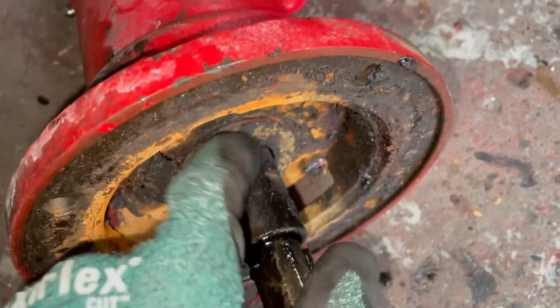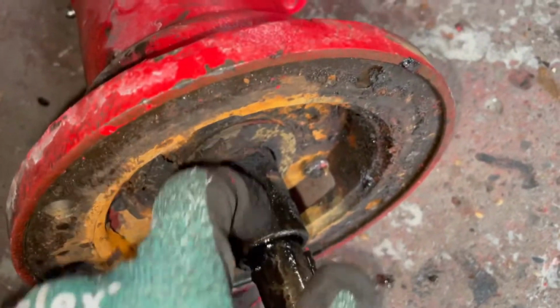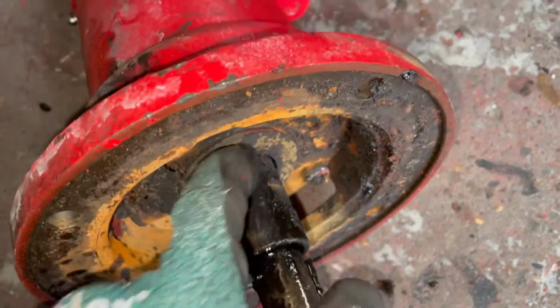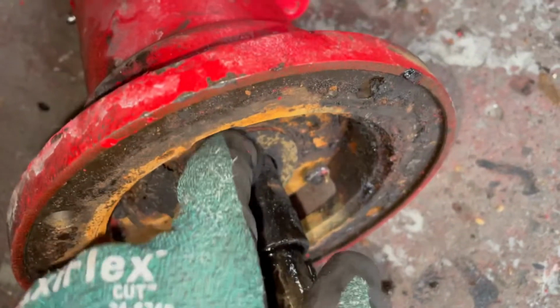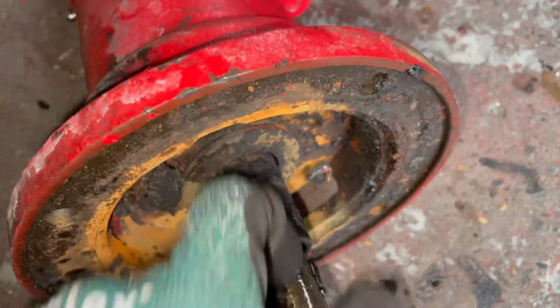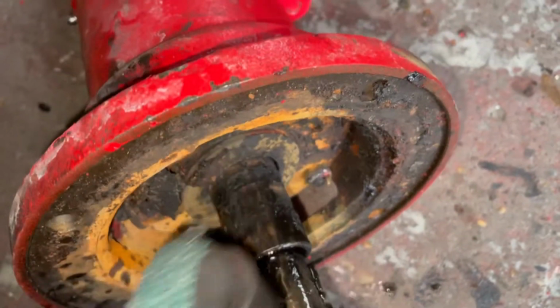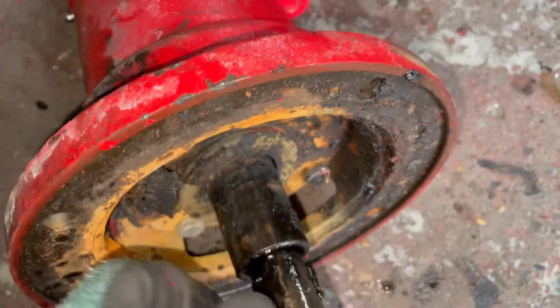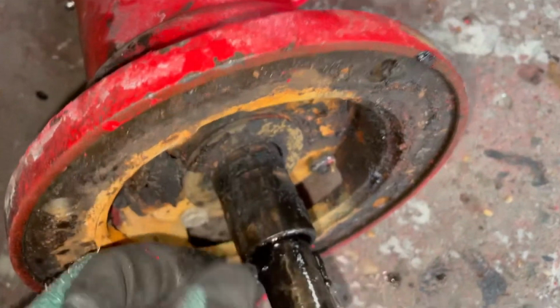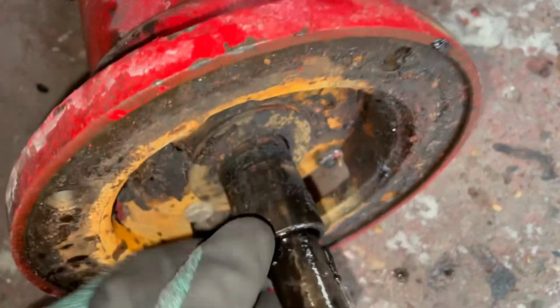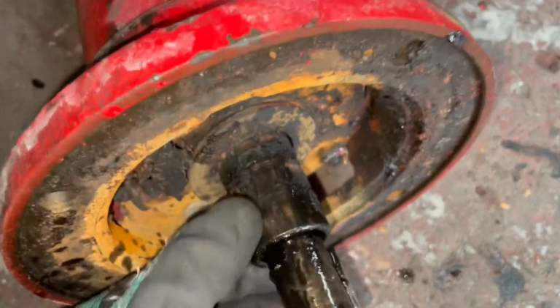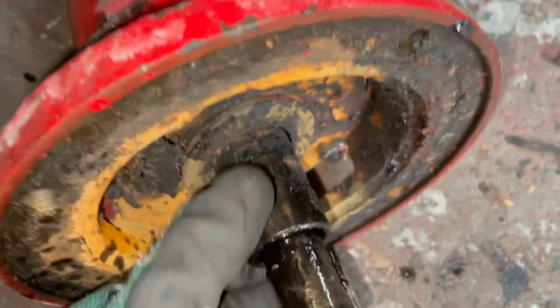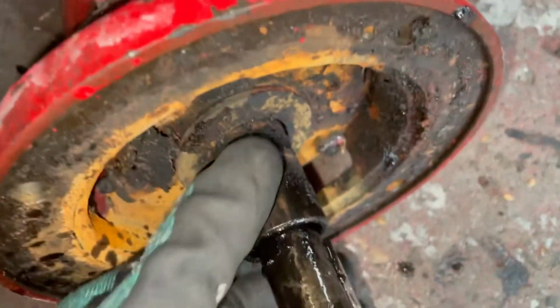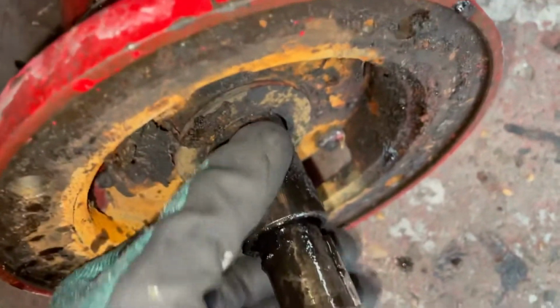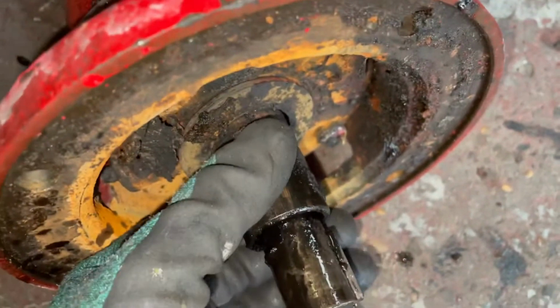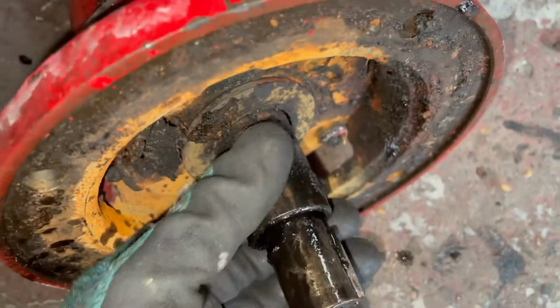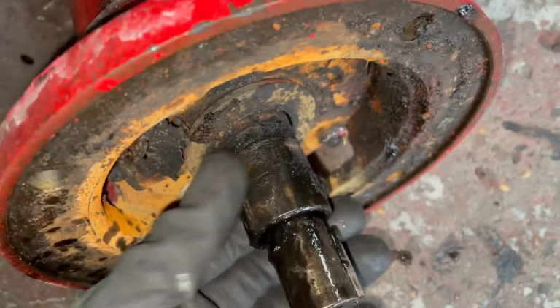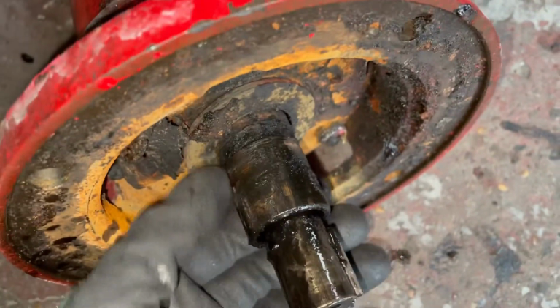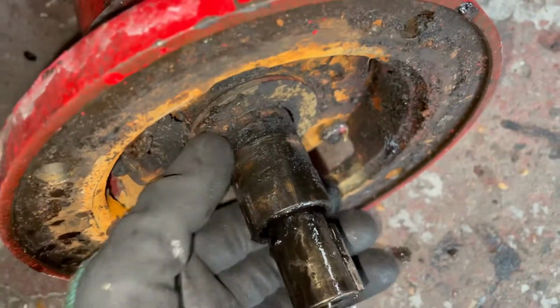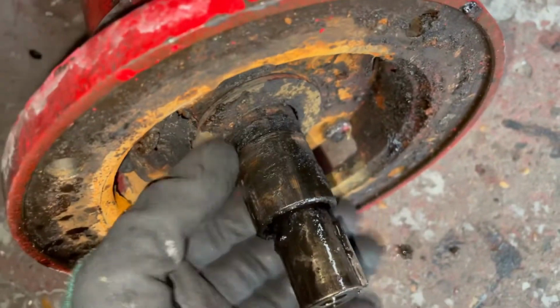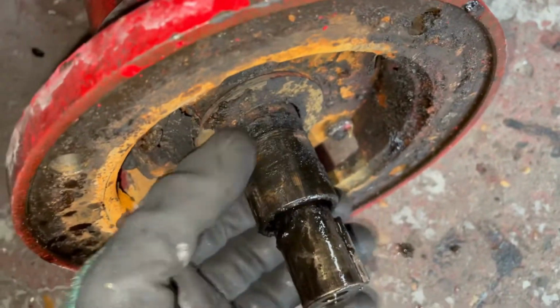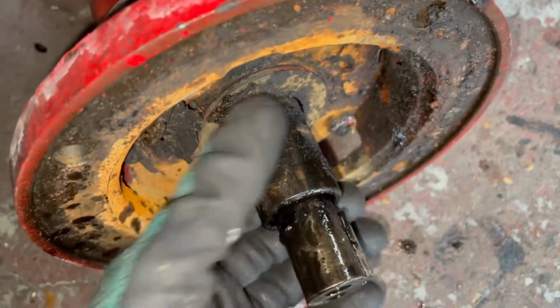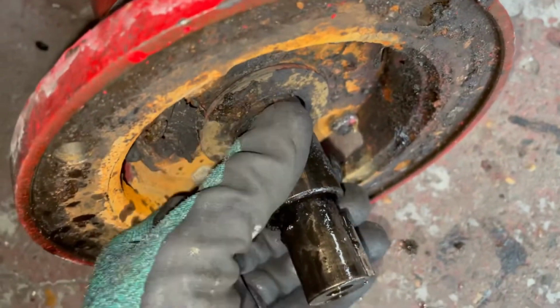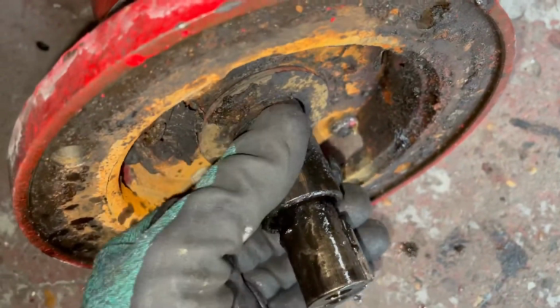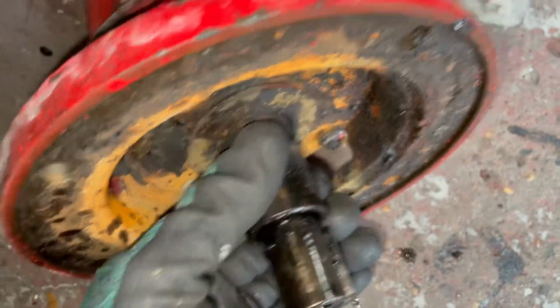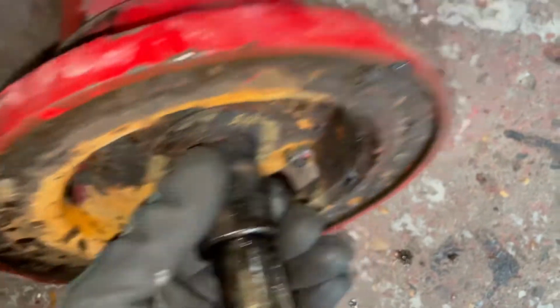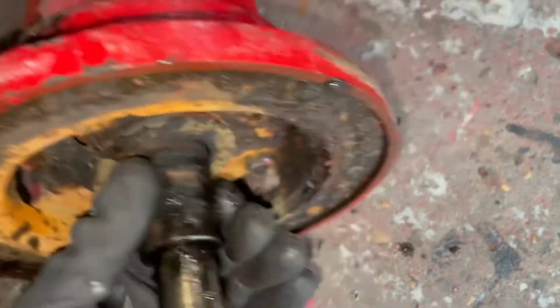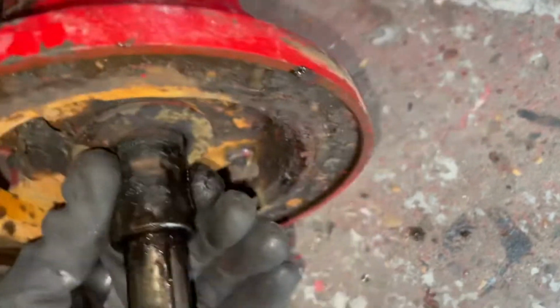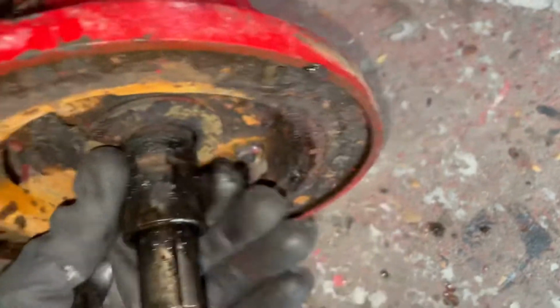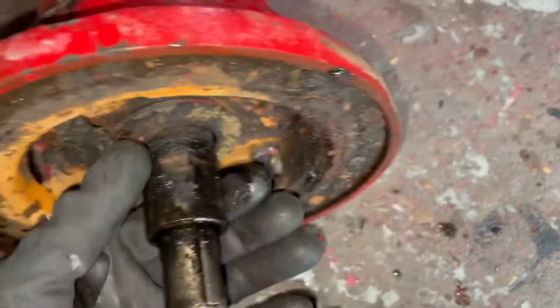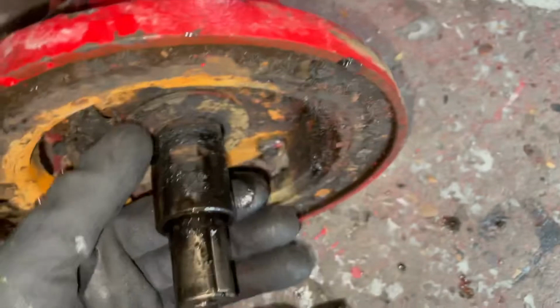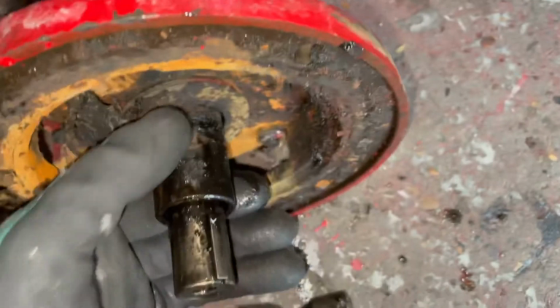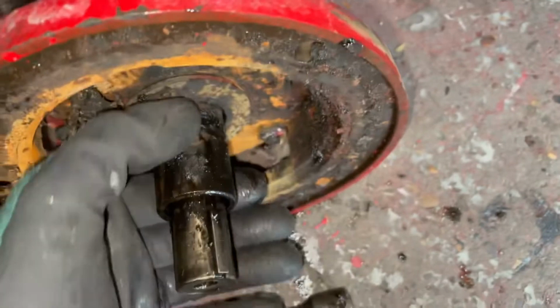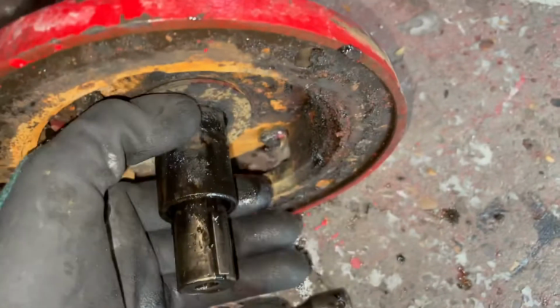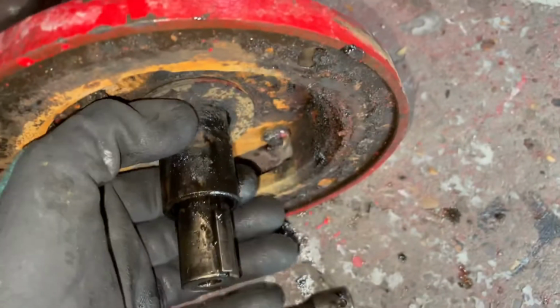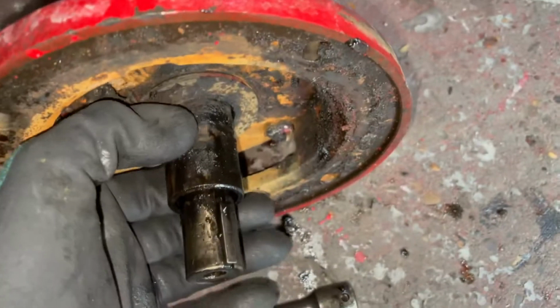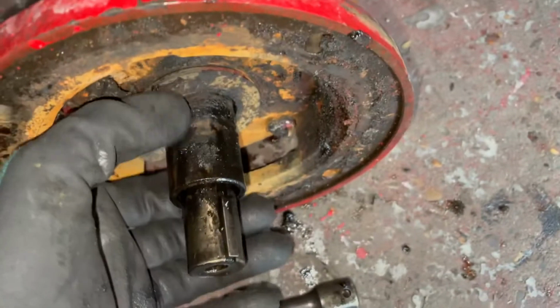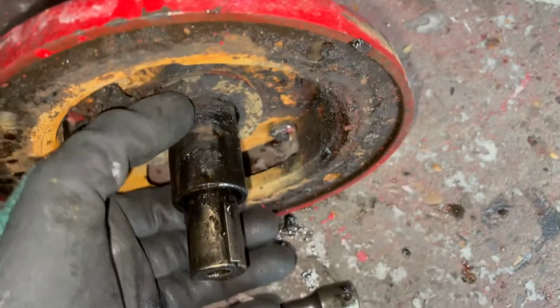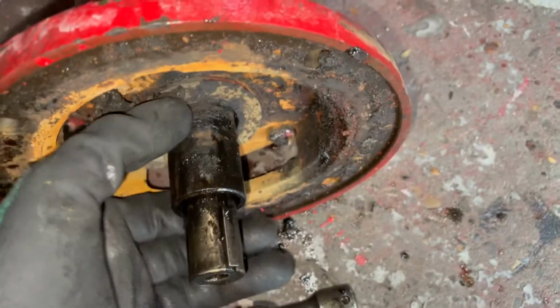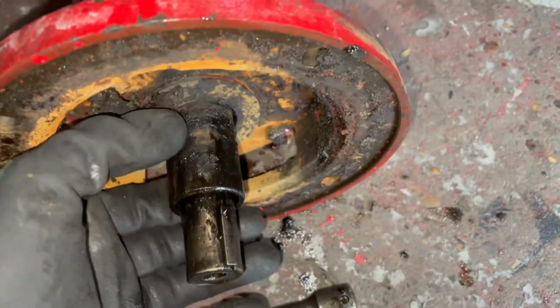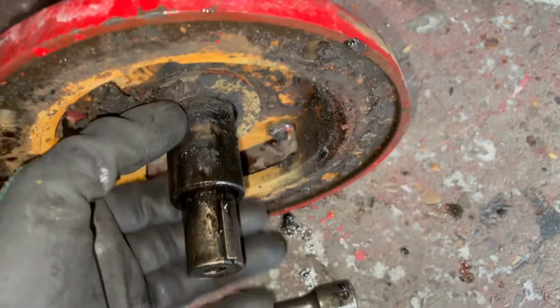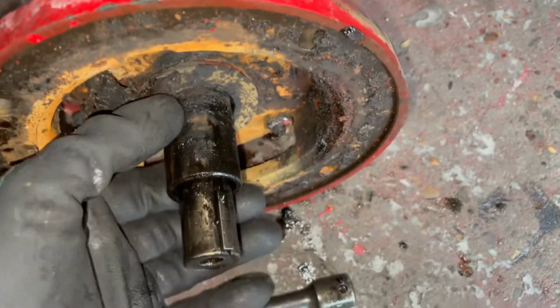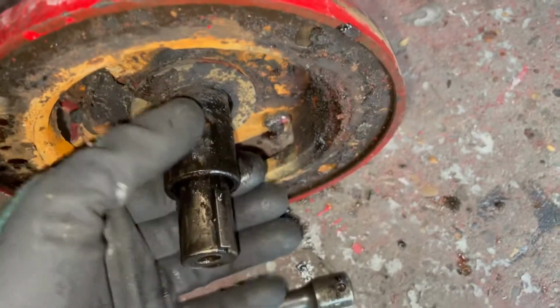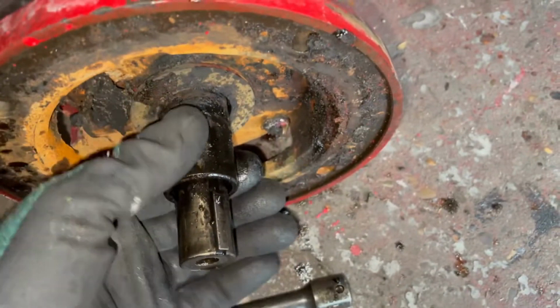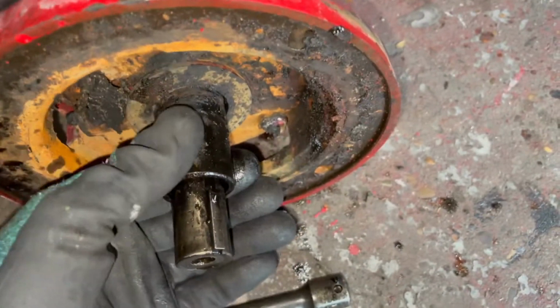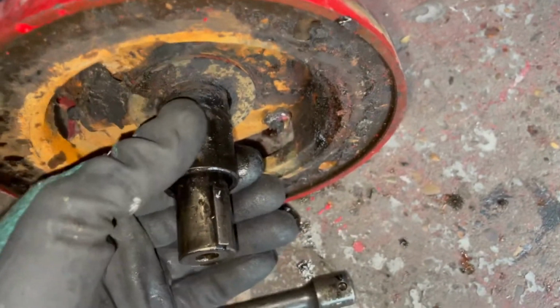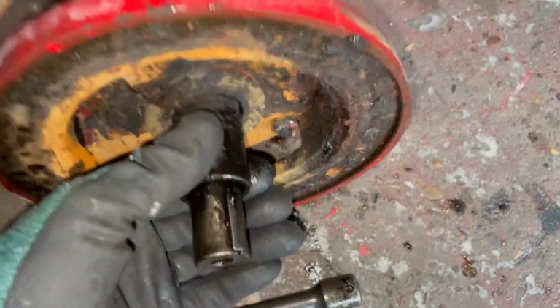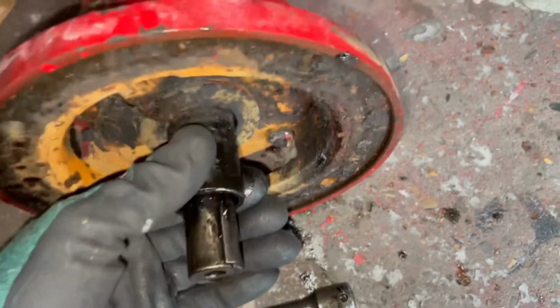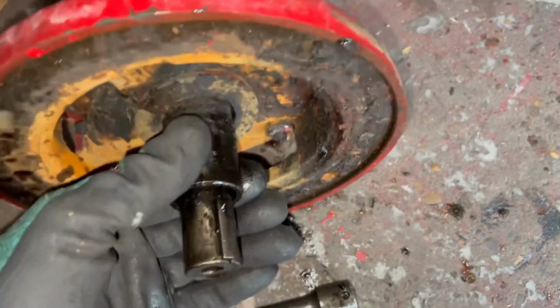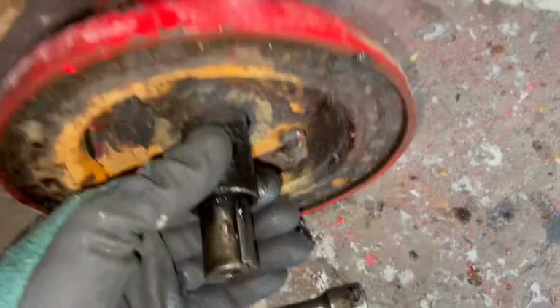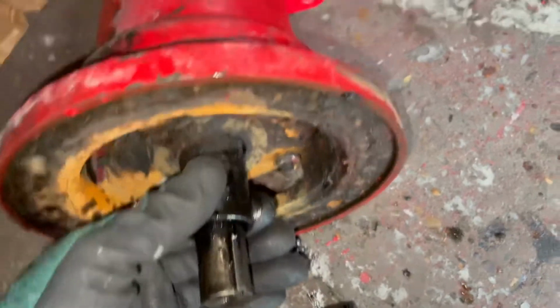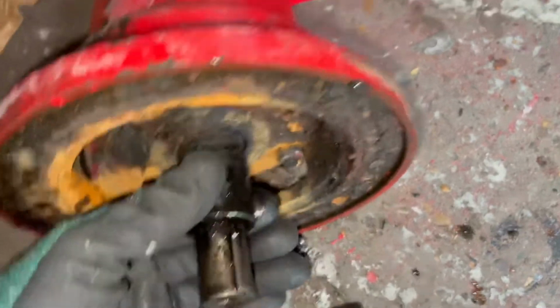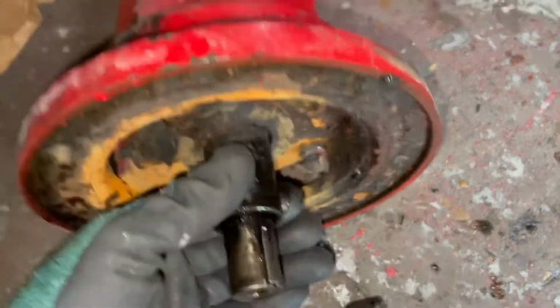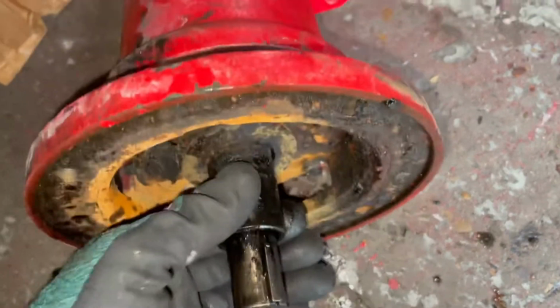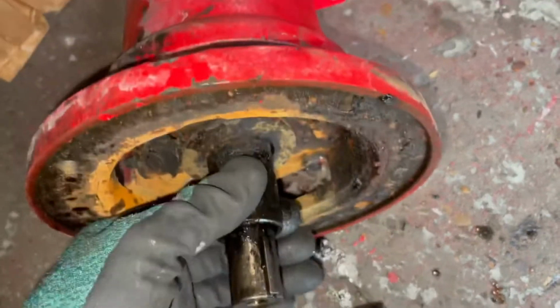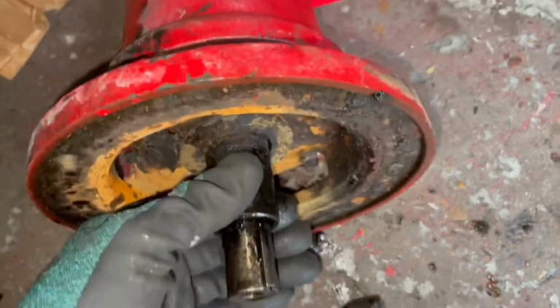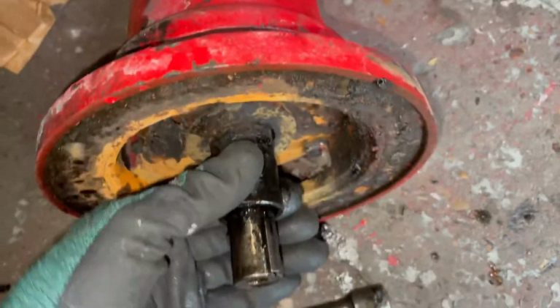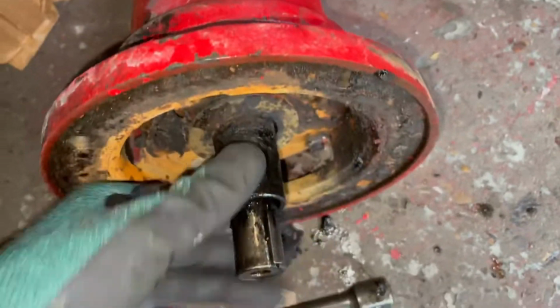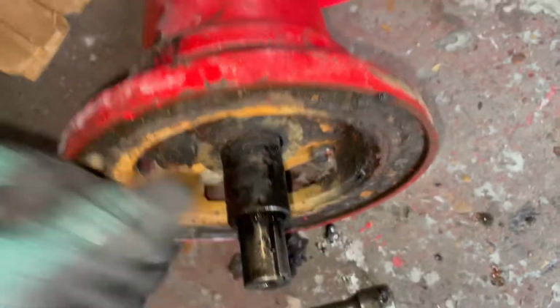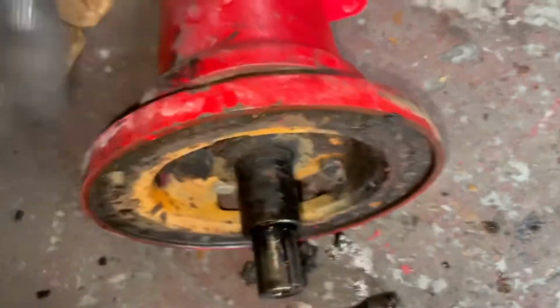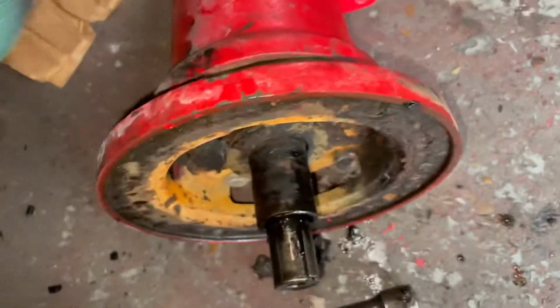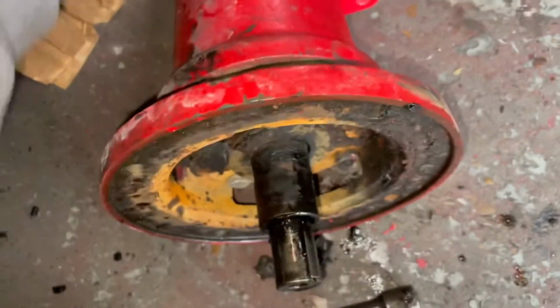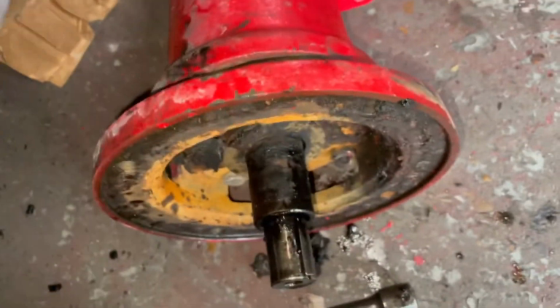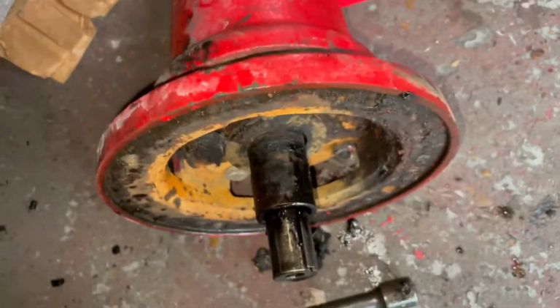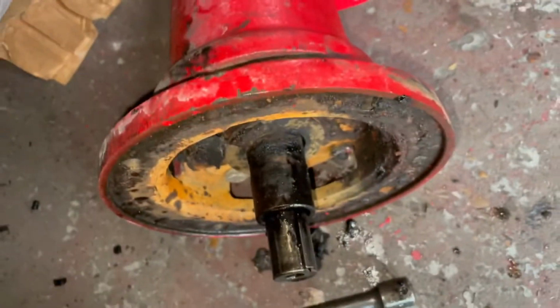That's where it was shooting water out of right there. Sleeve needs replaced. I'm going to make sure these bearings are okay.